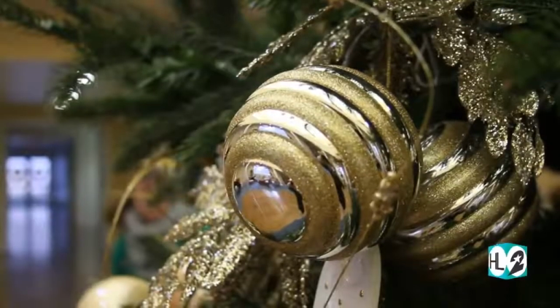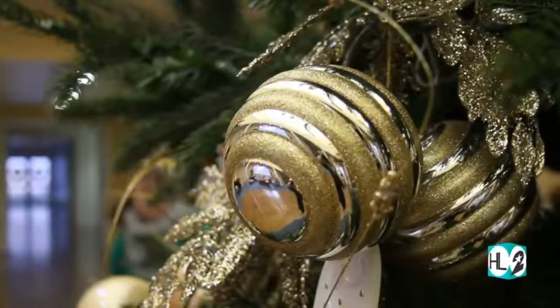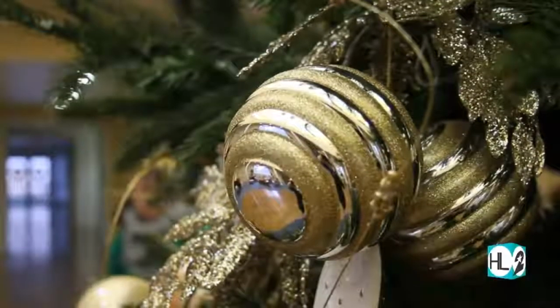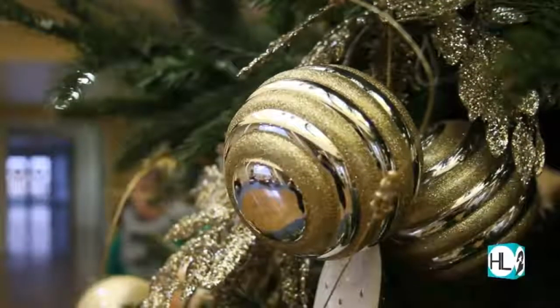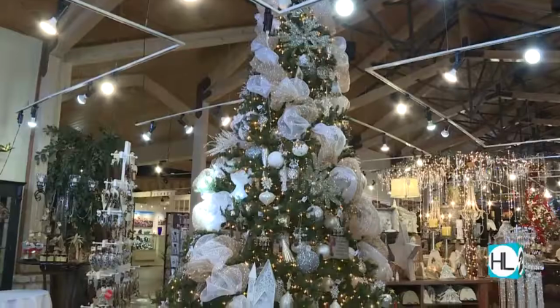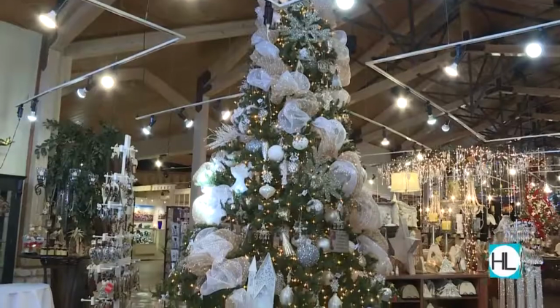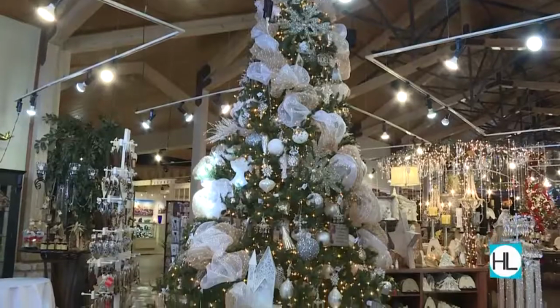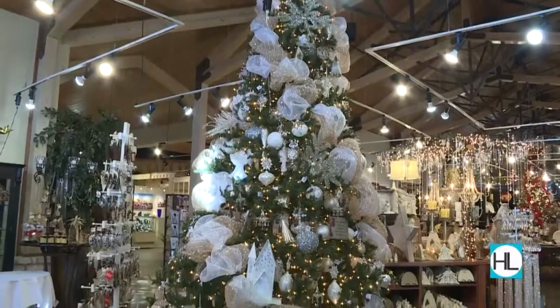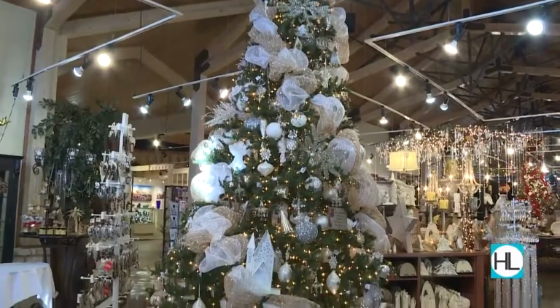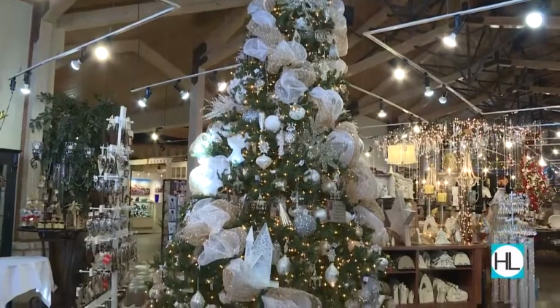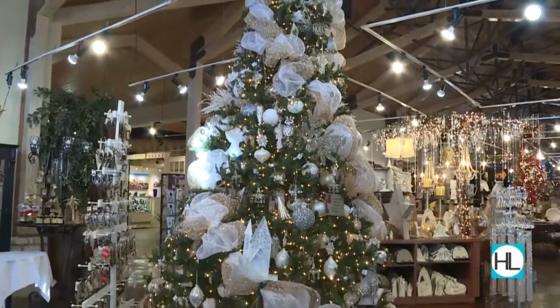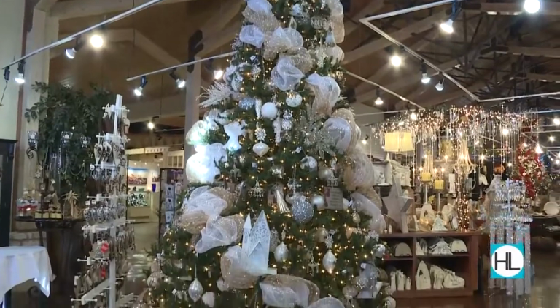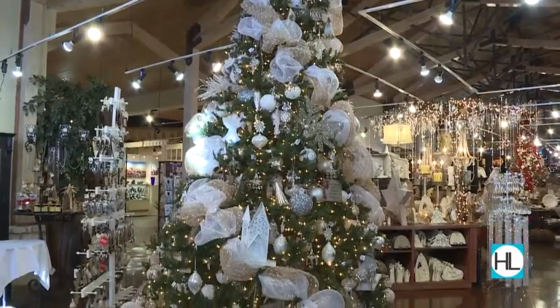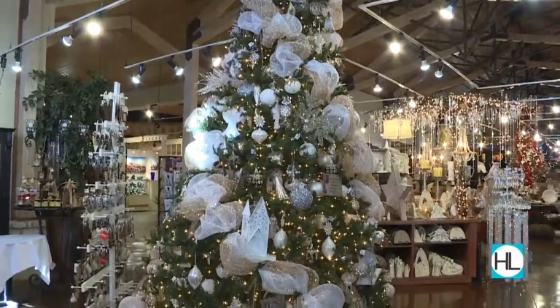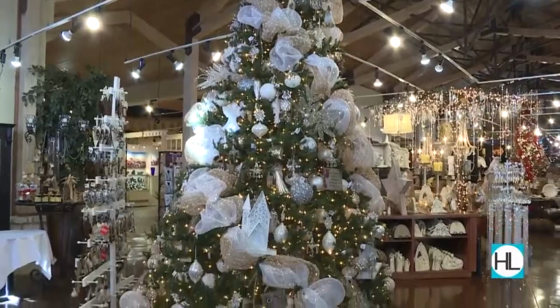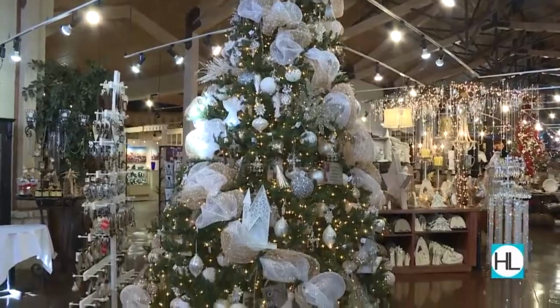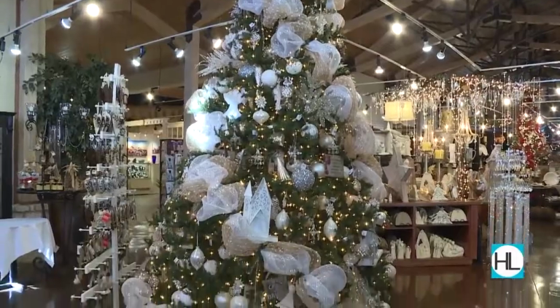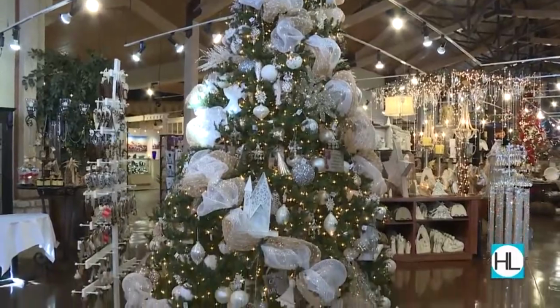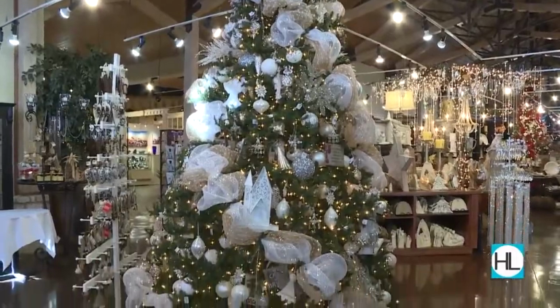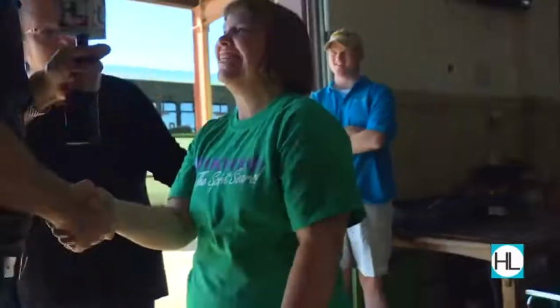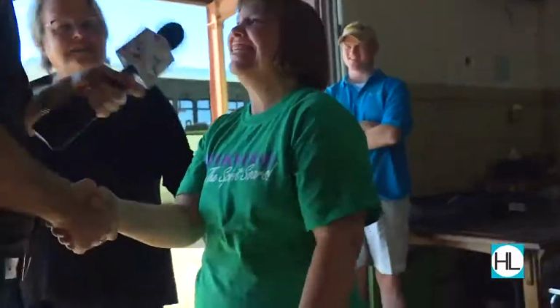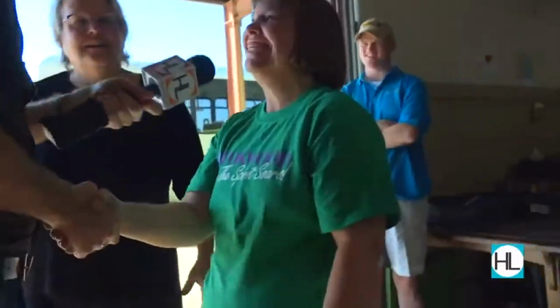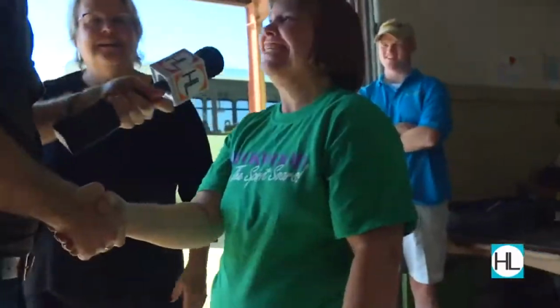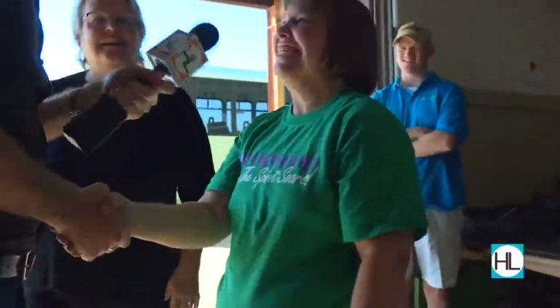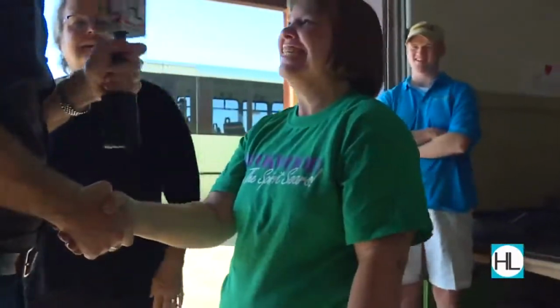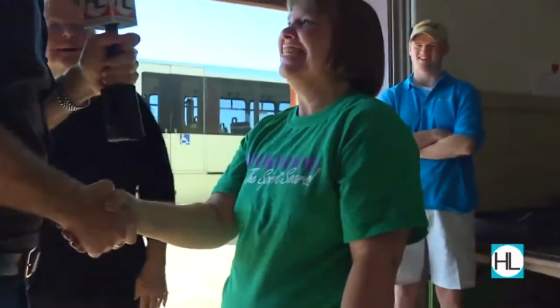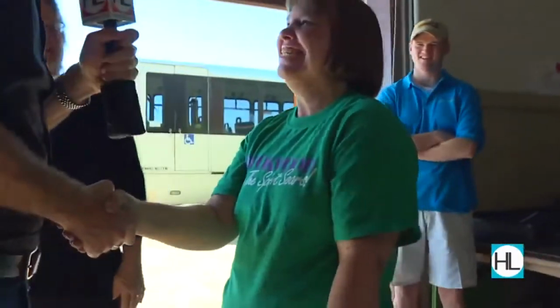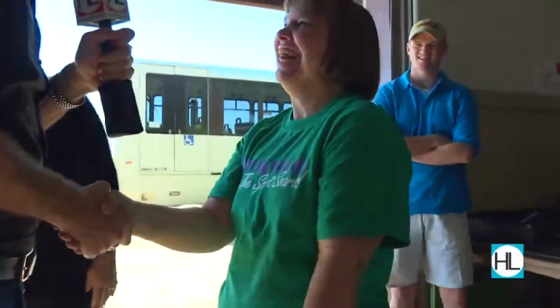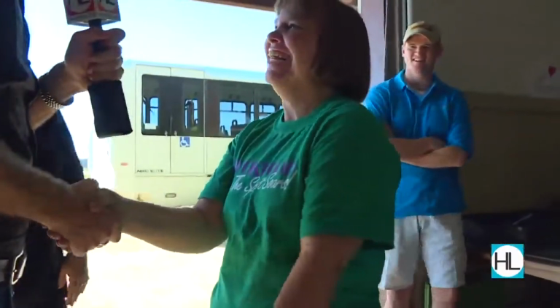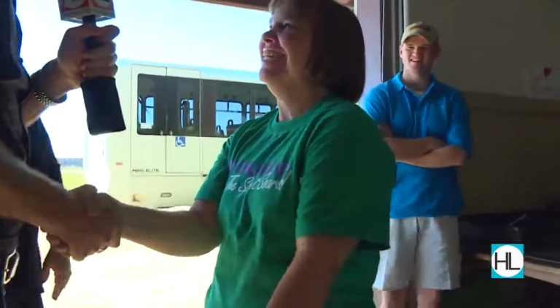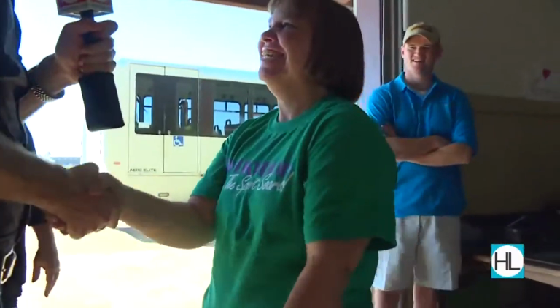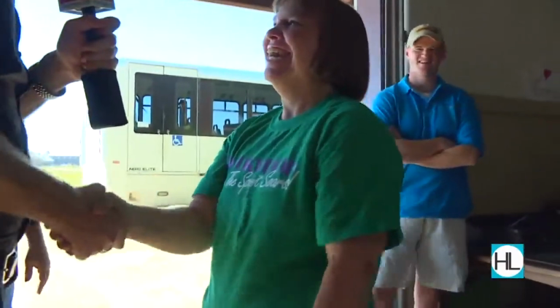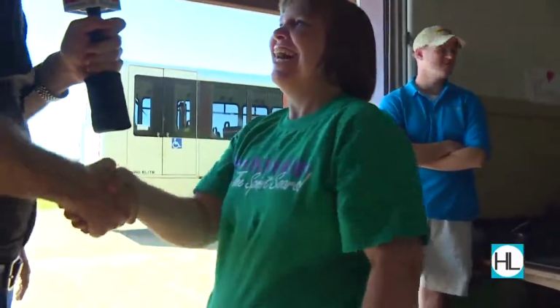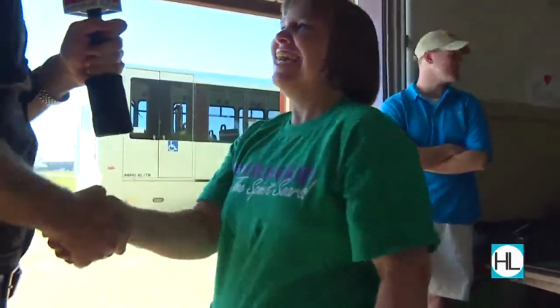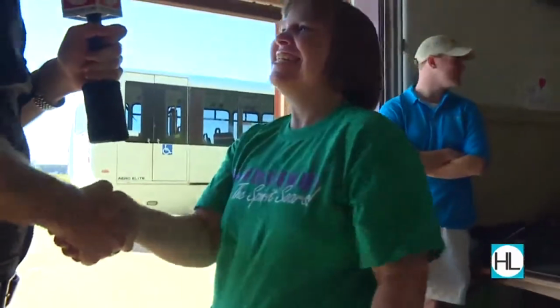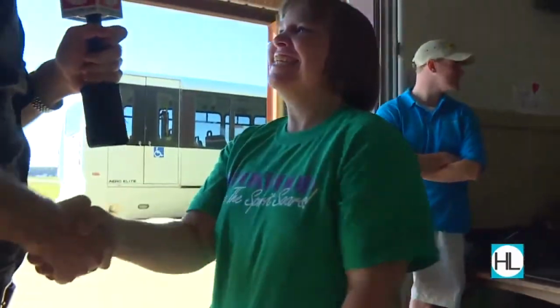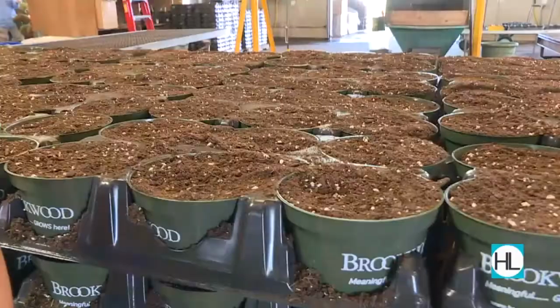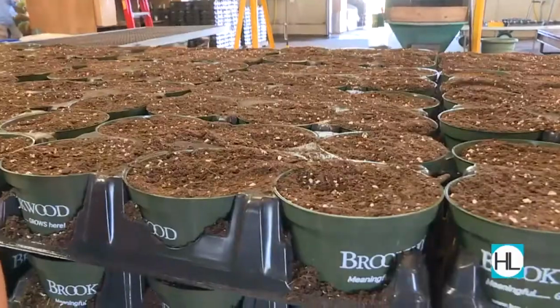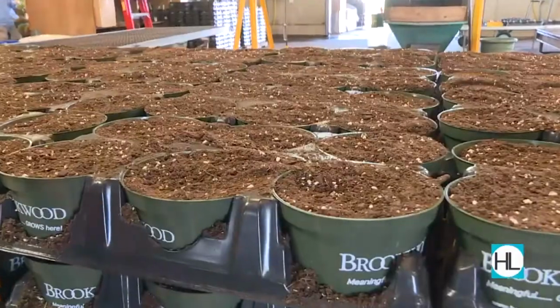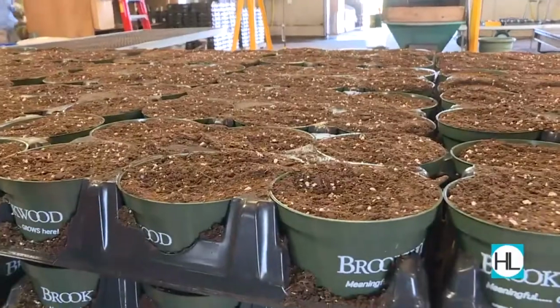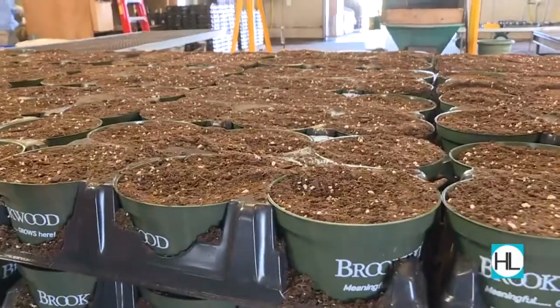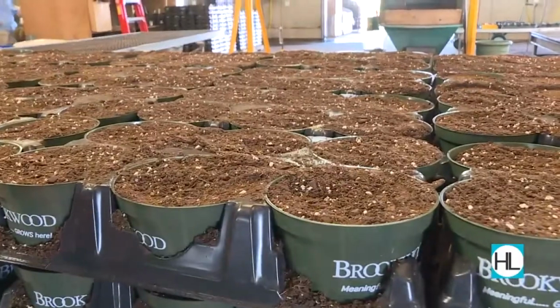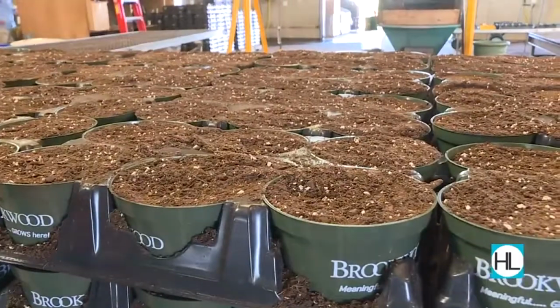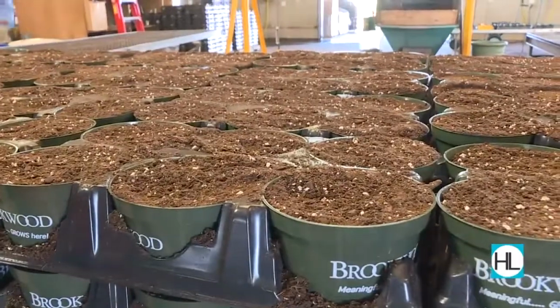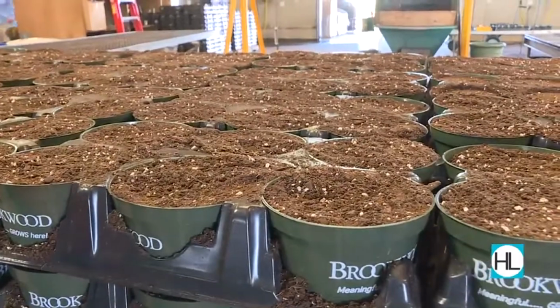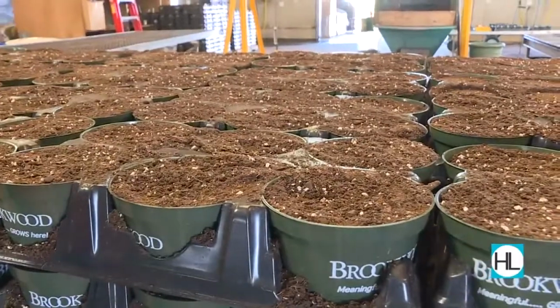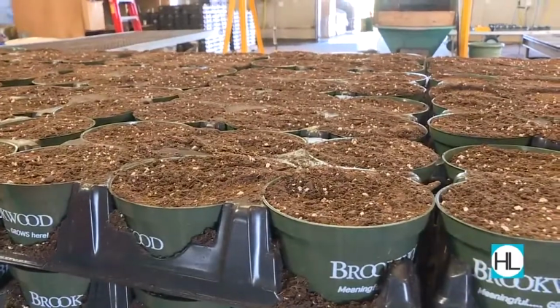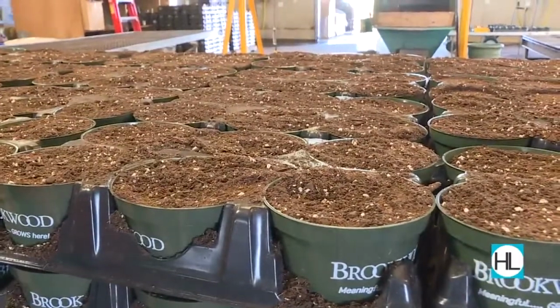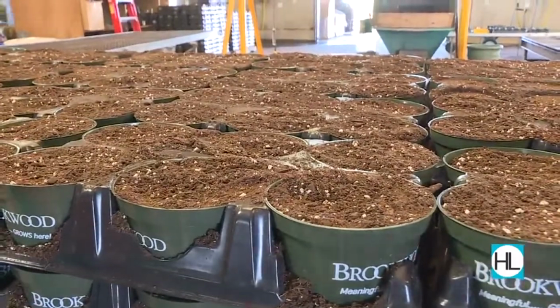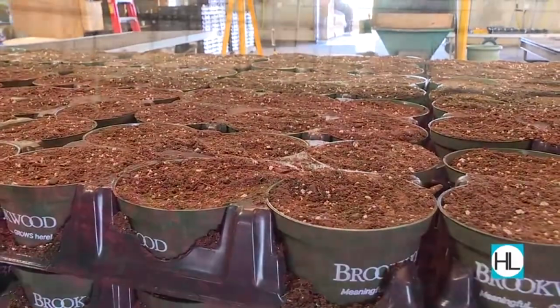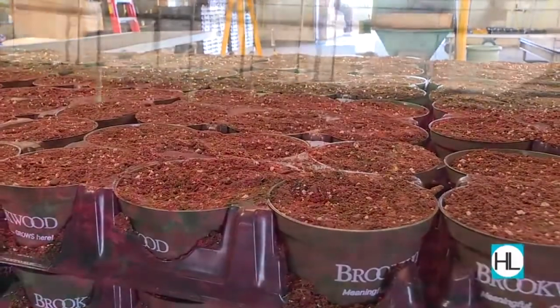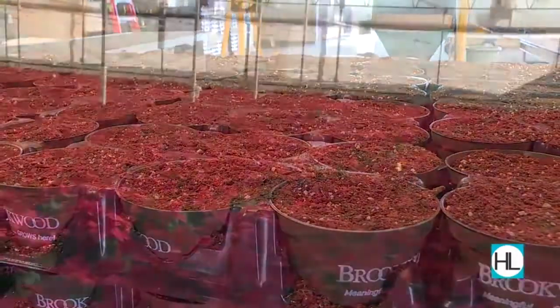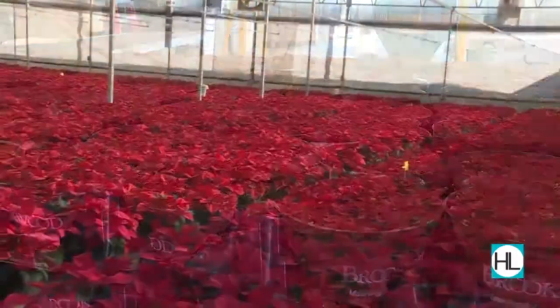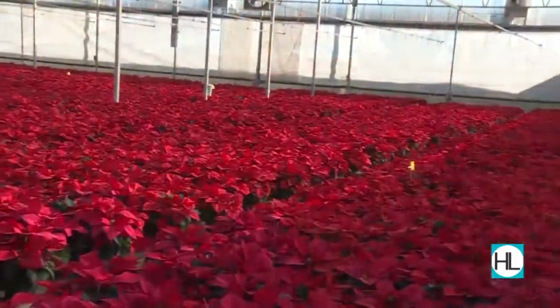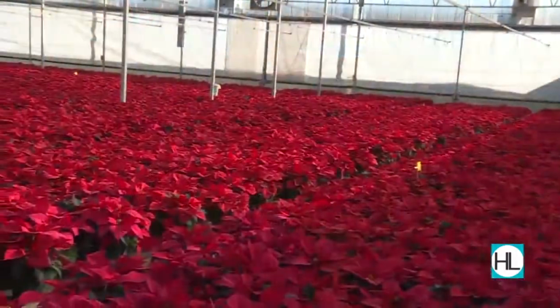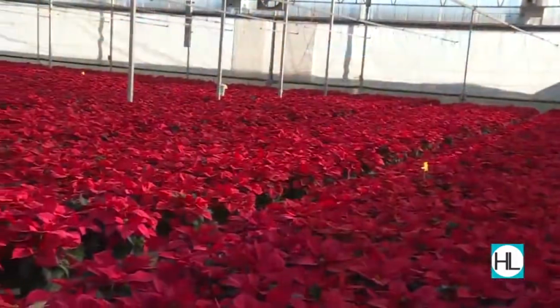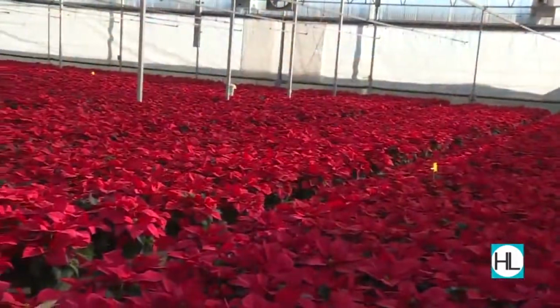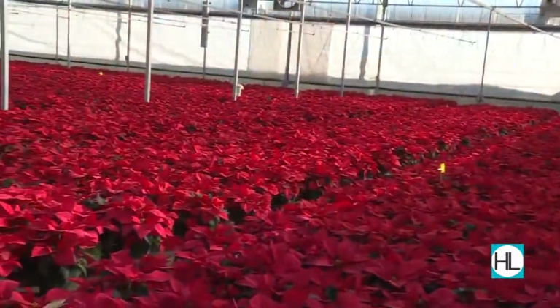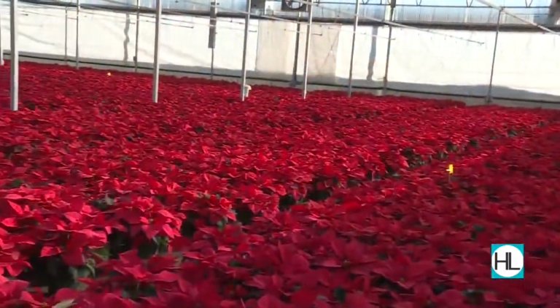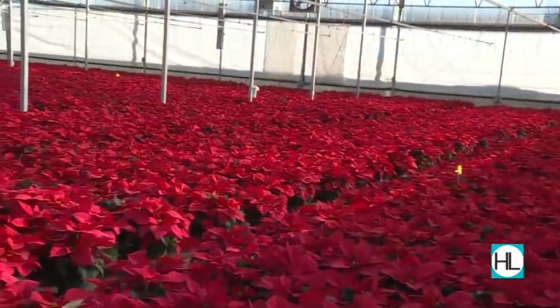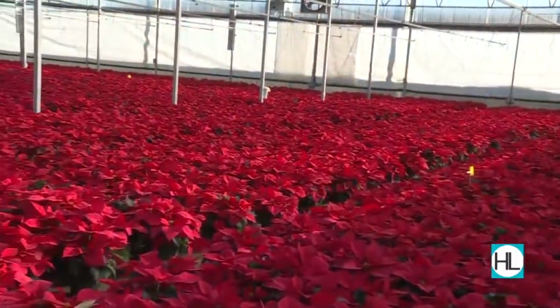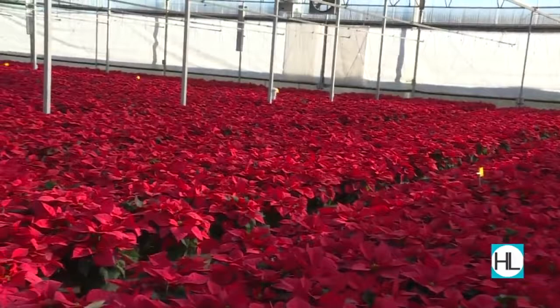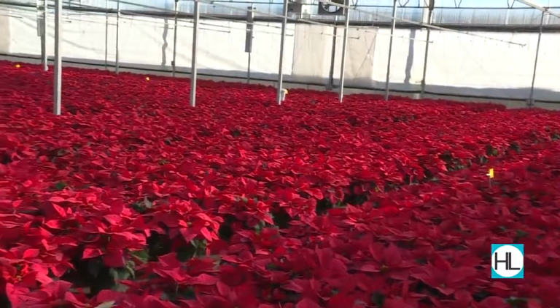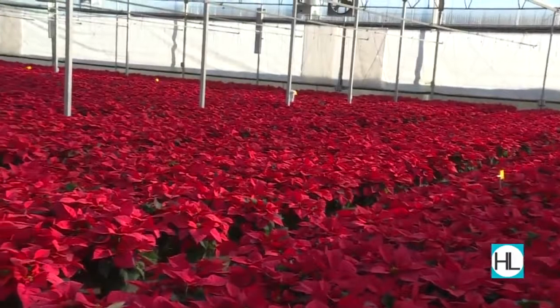And just in time for the holiday season, citizens in the horticulture department have grown 48,000 poinsettias.